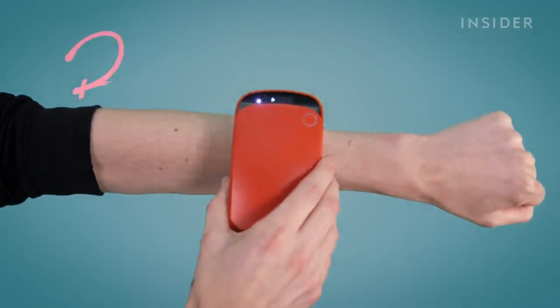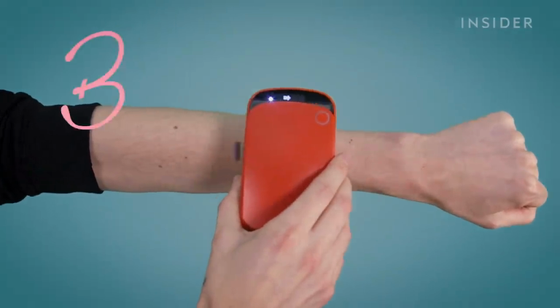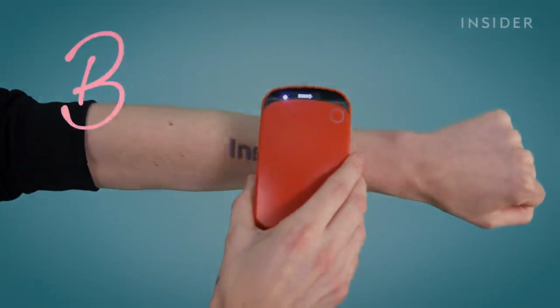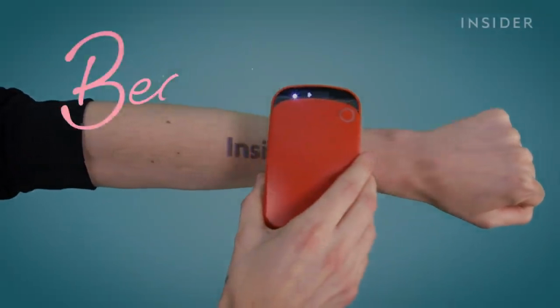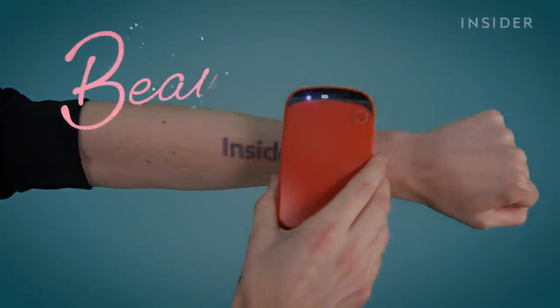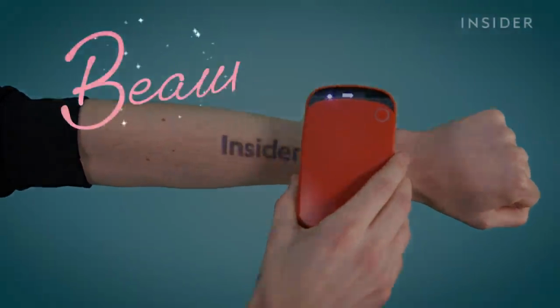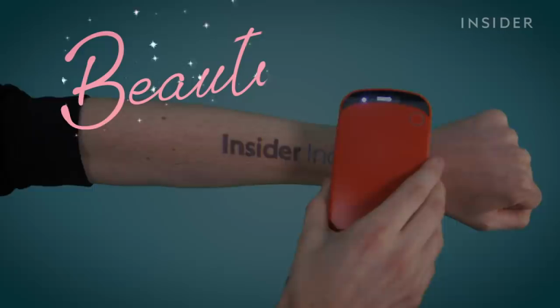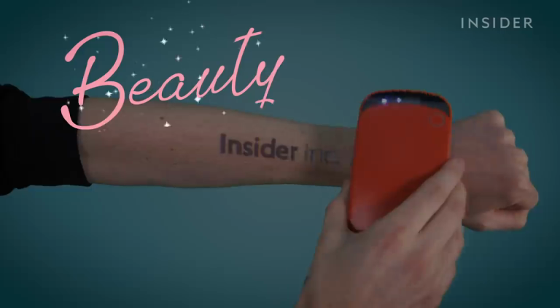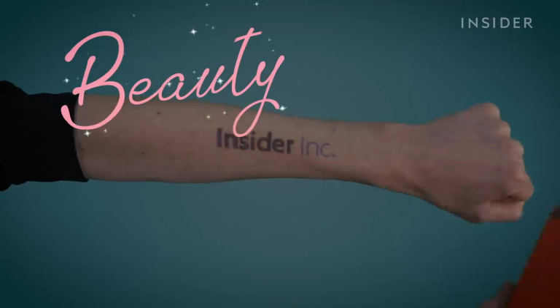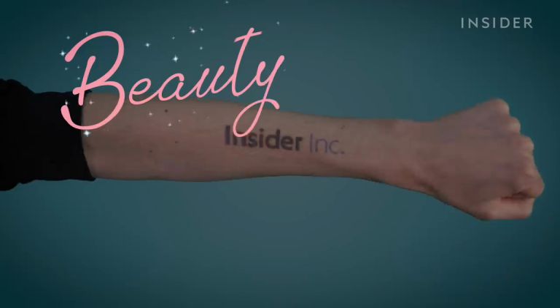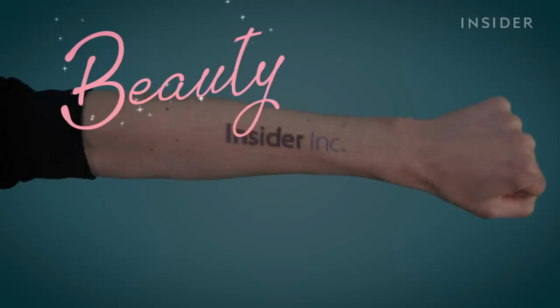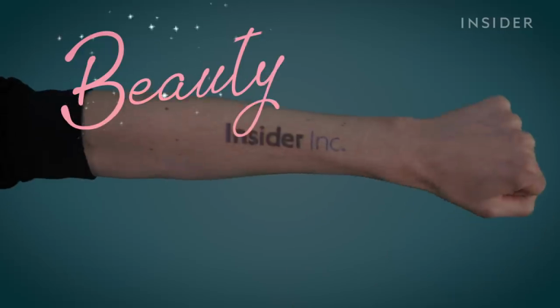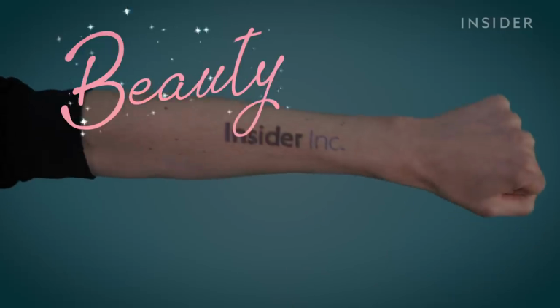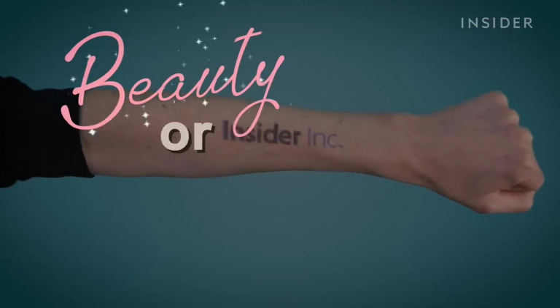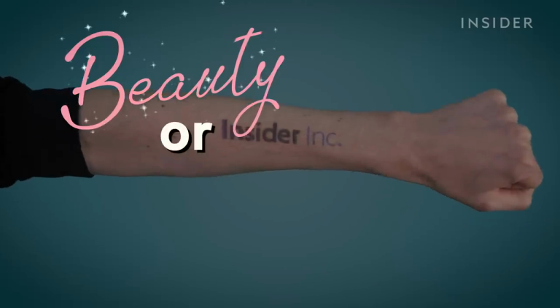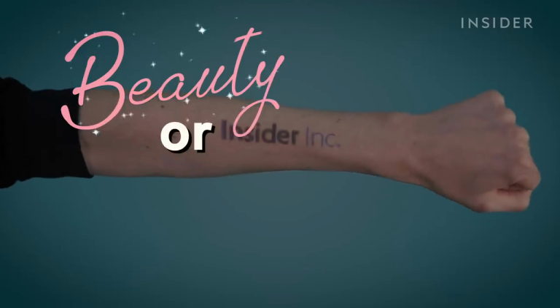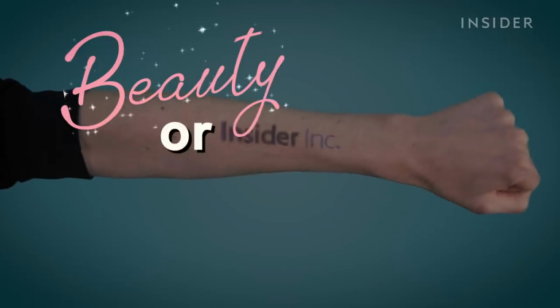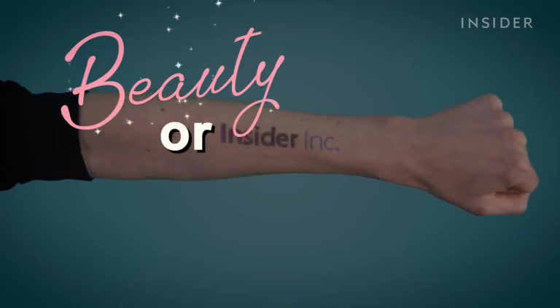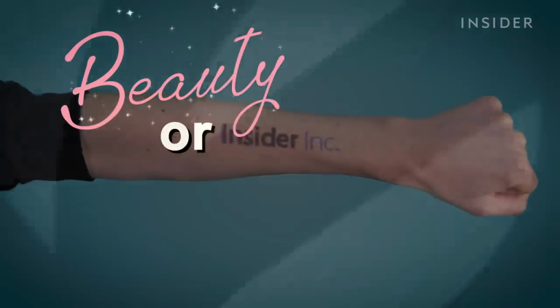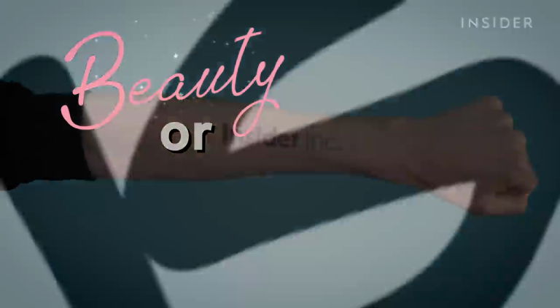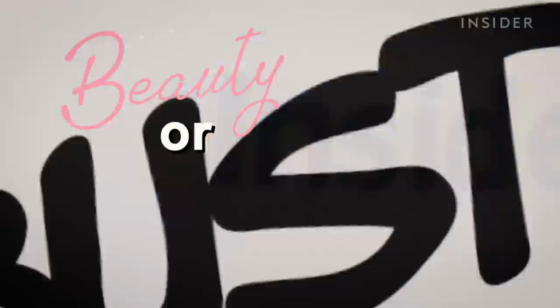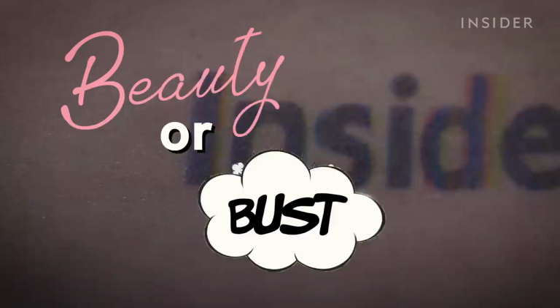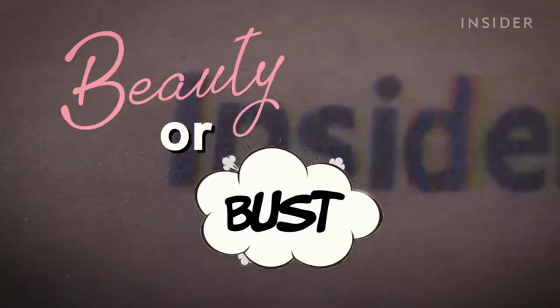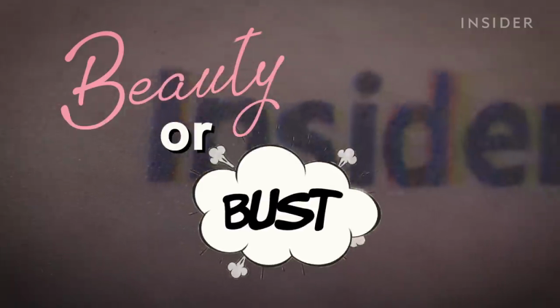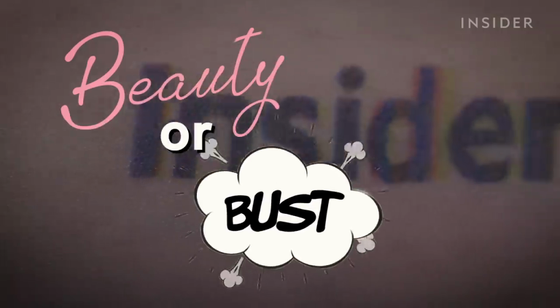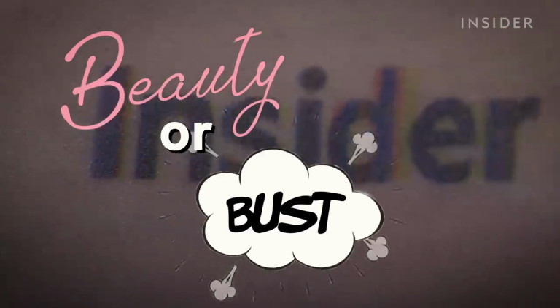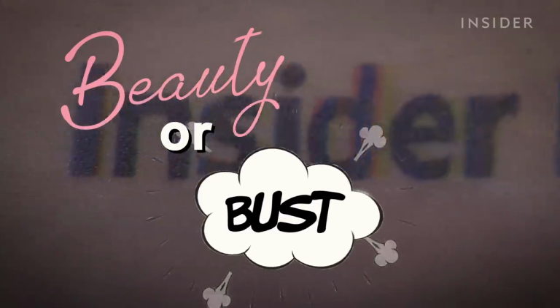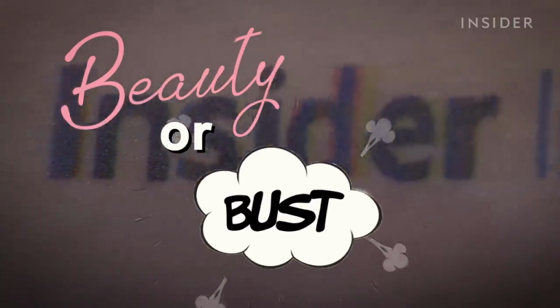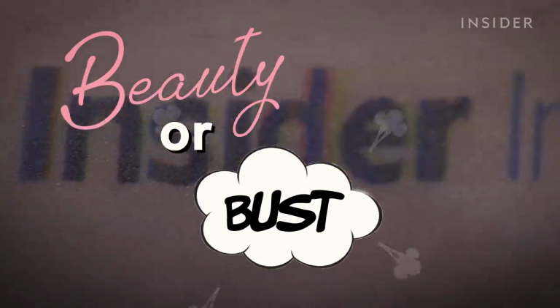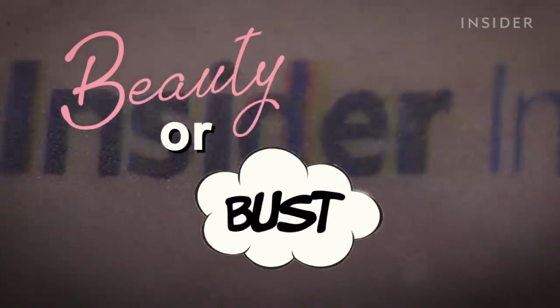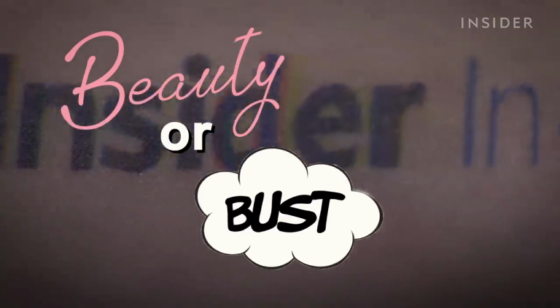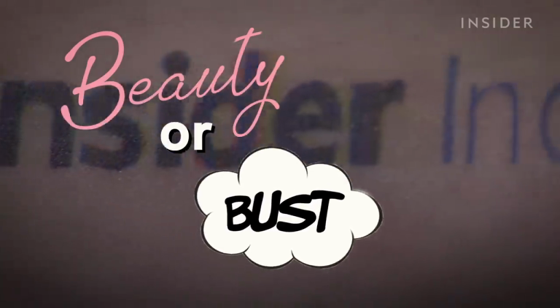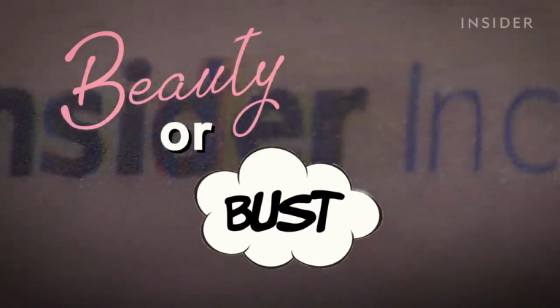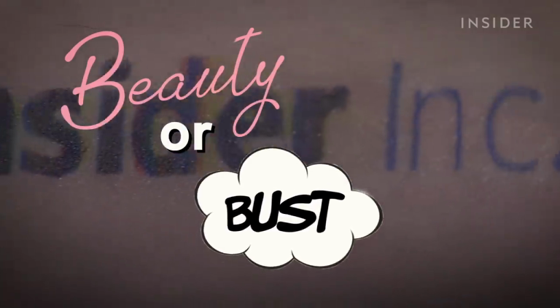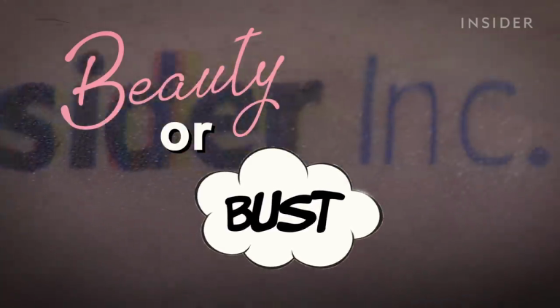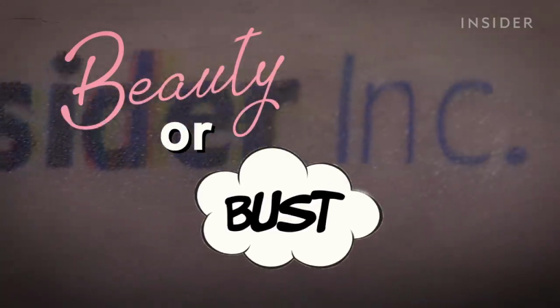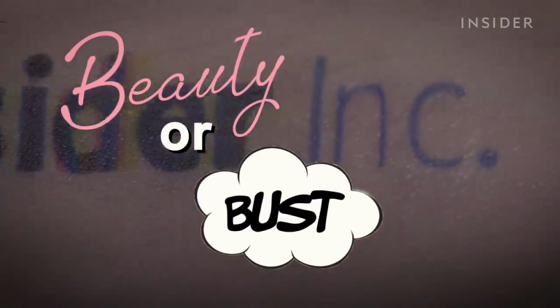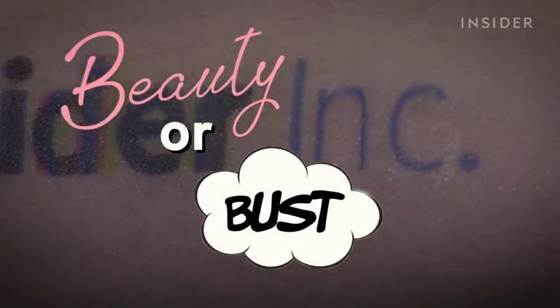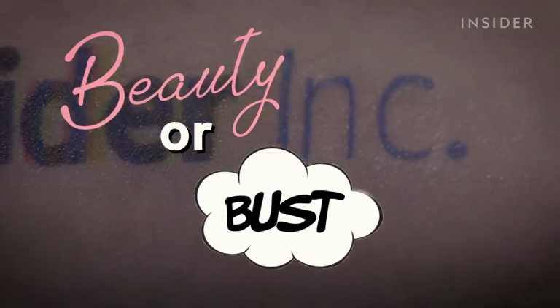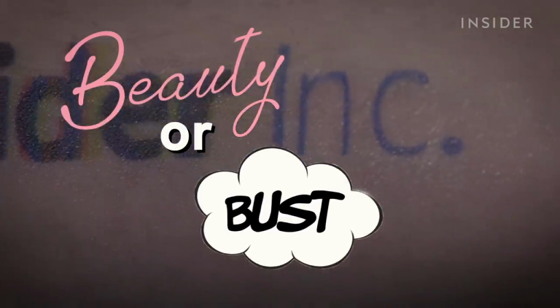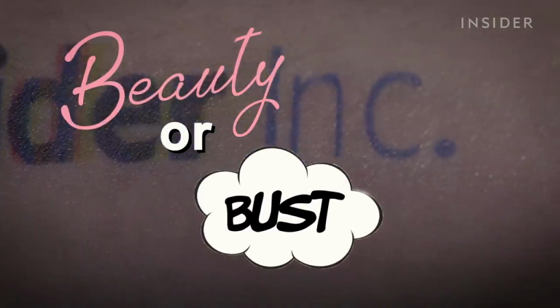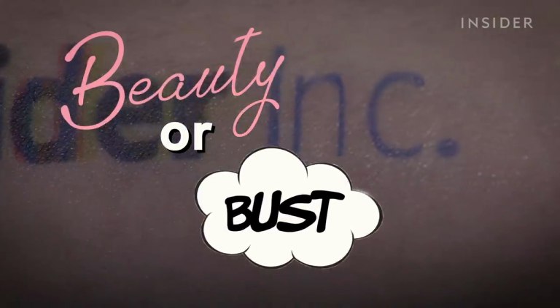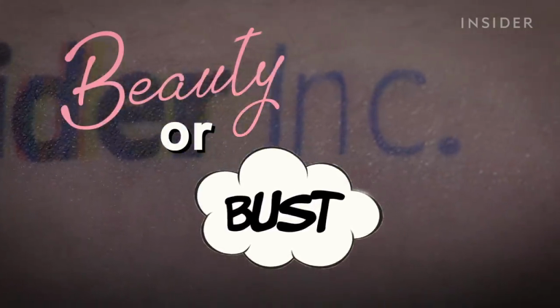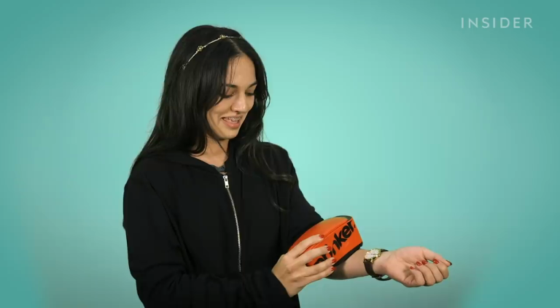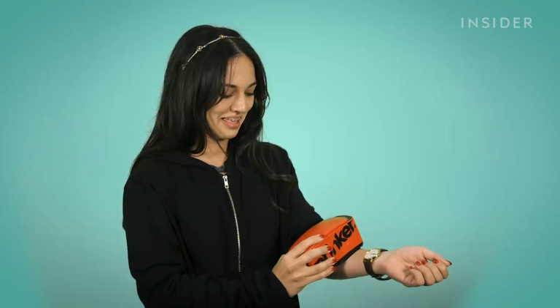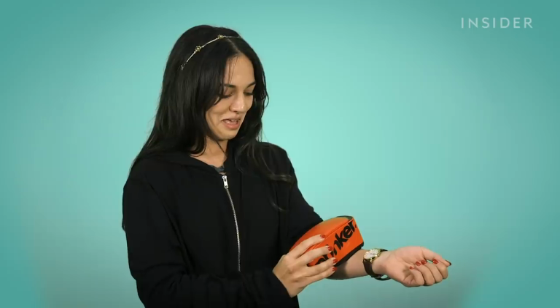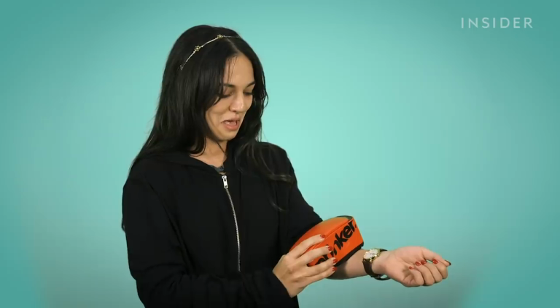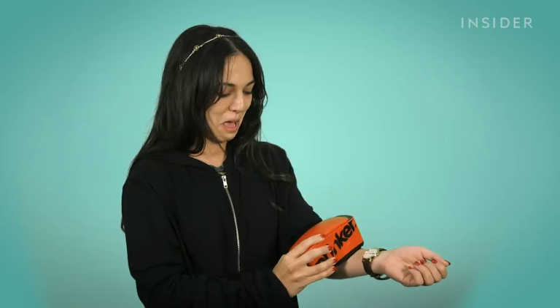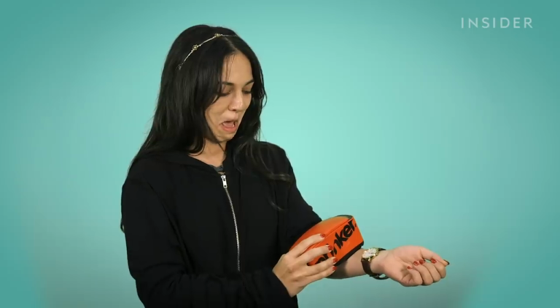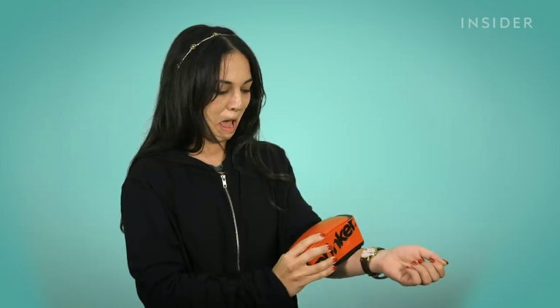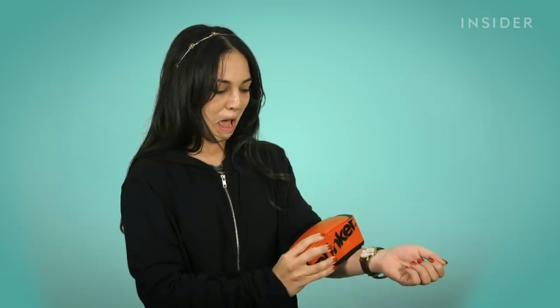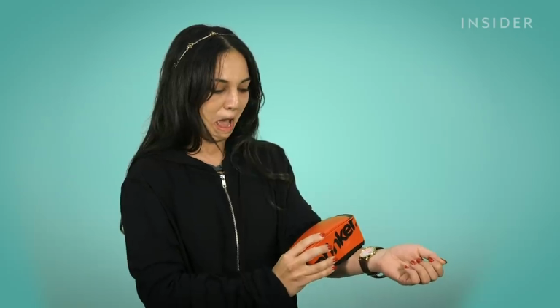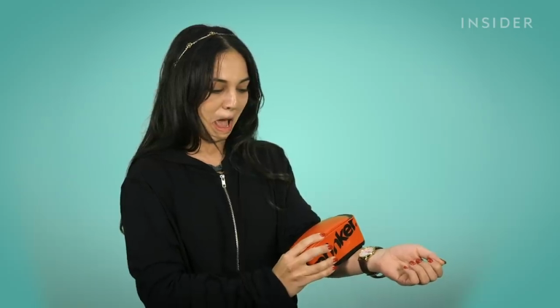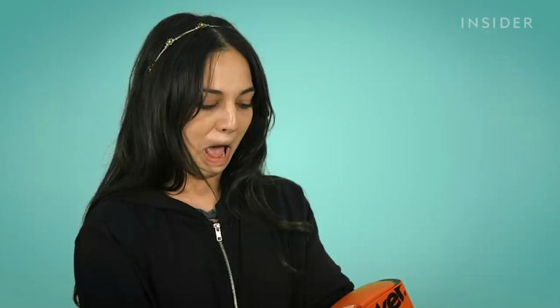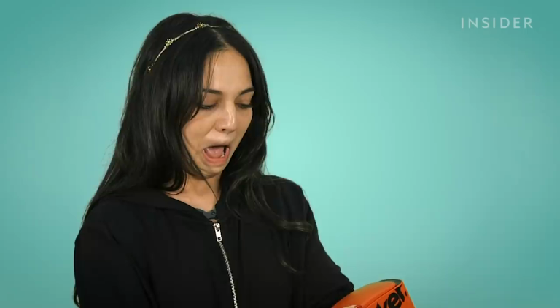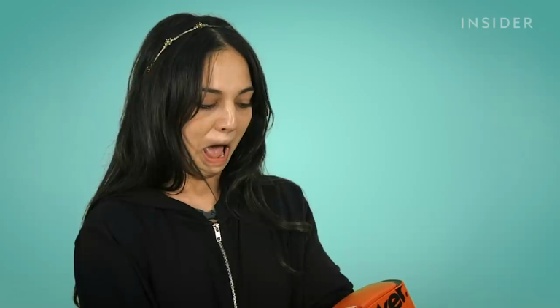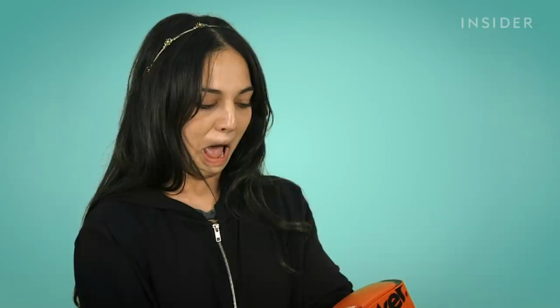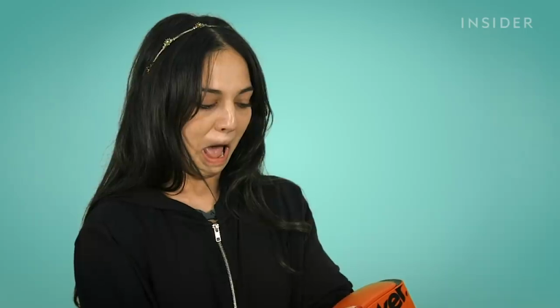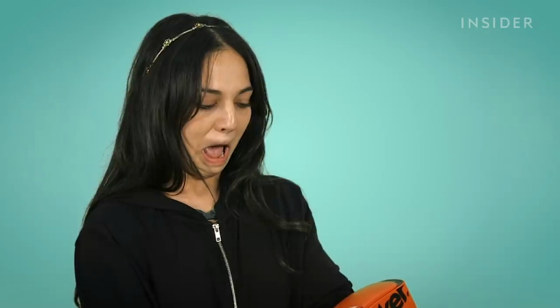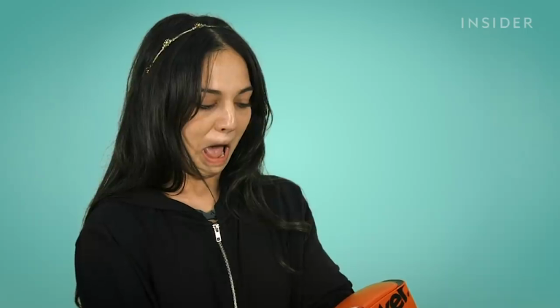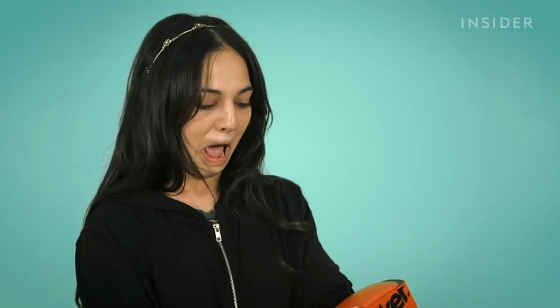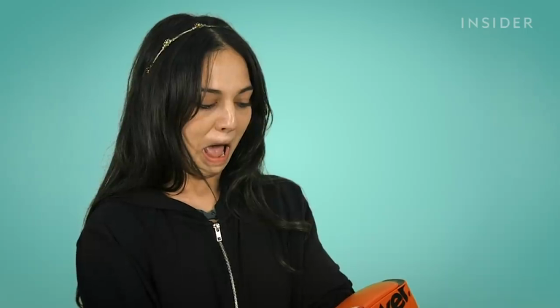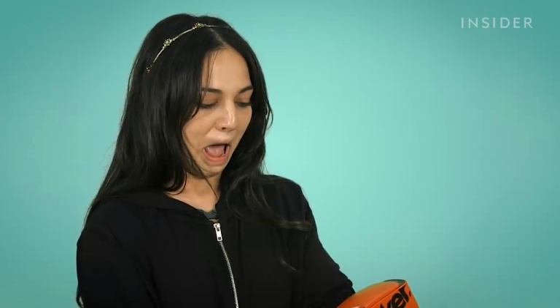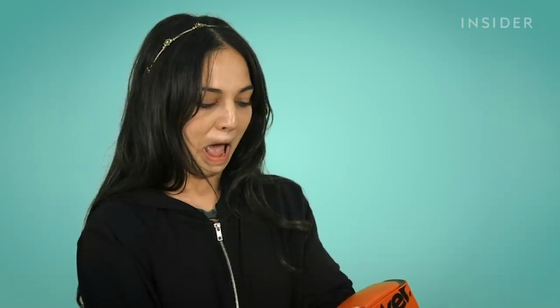This is Beauty or Bust, where we try out the beauty world's weirdest products and find out if they're worth your money or a total bust.